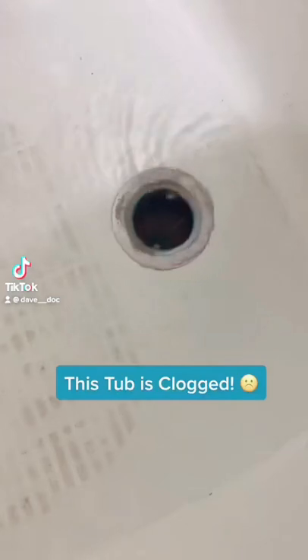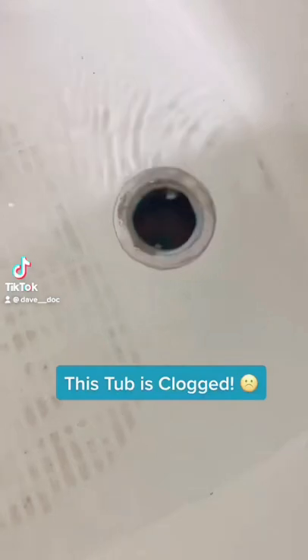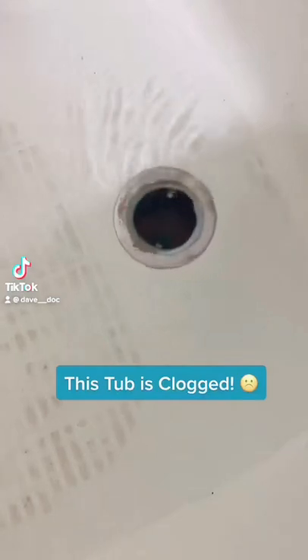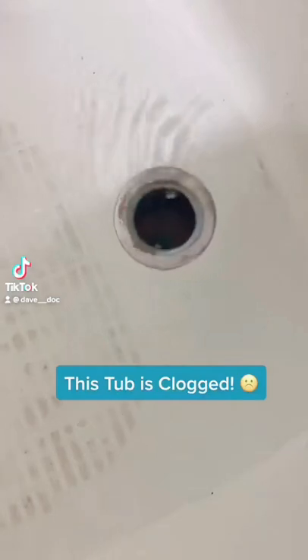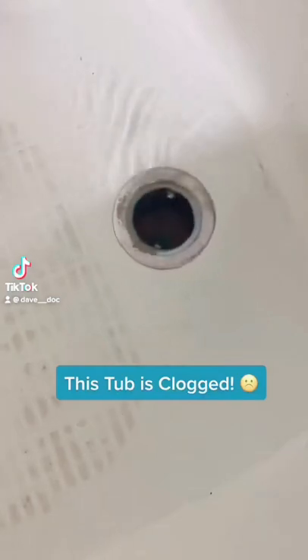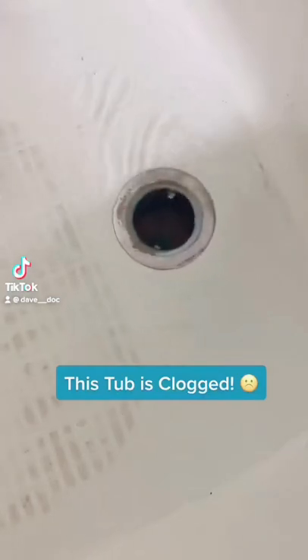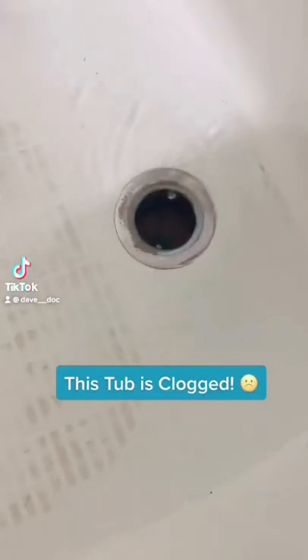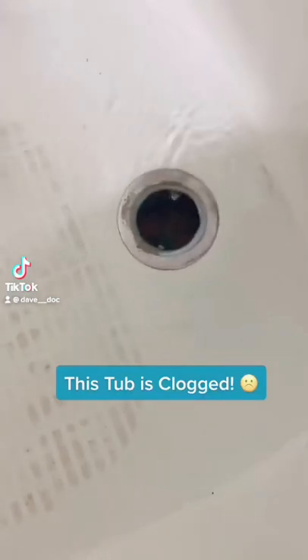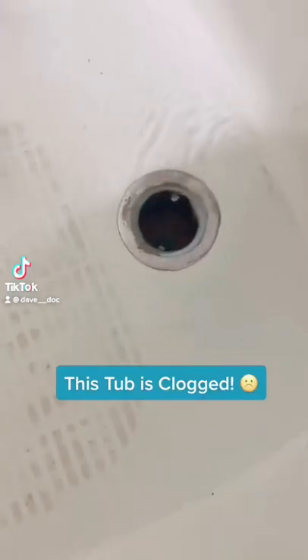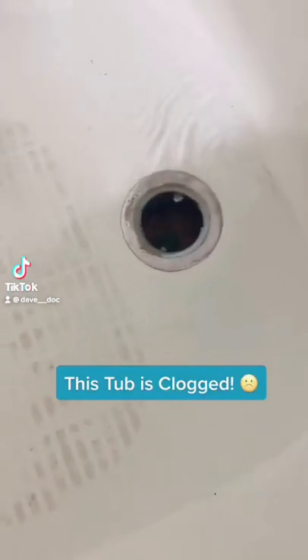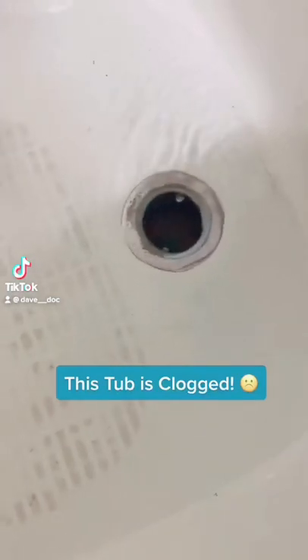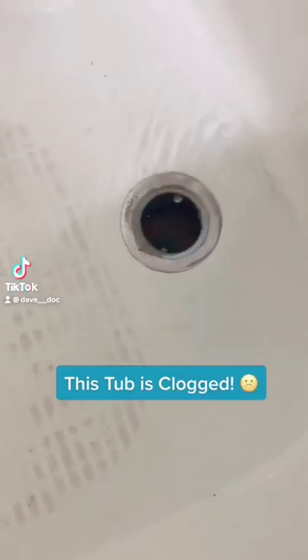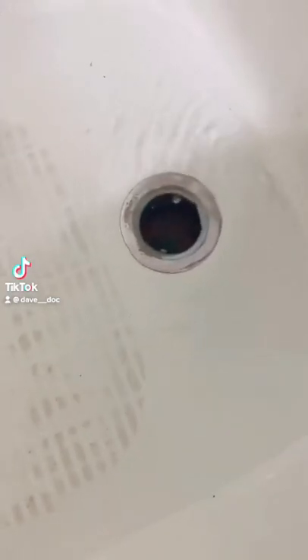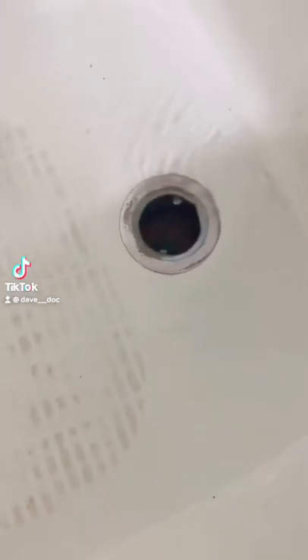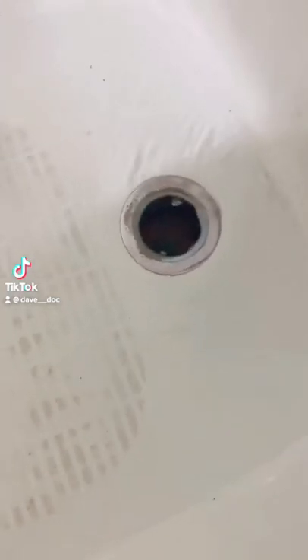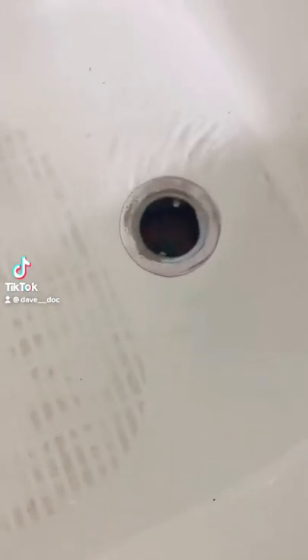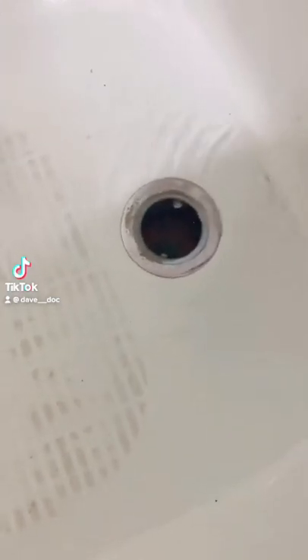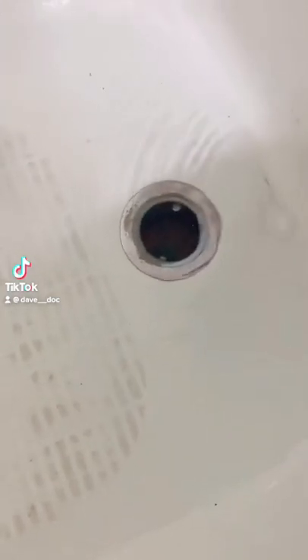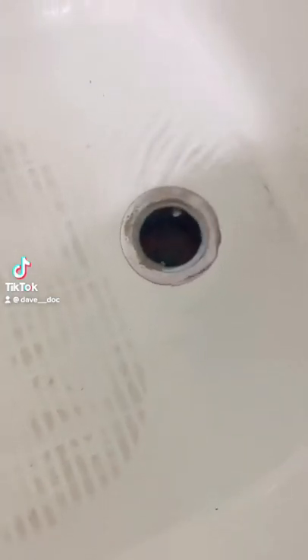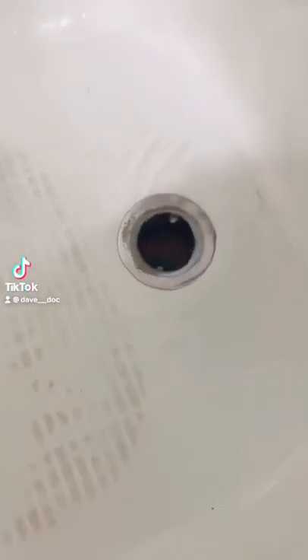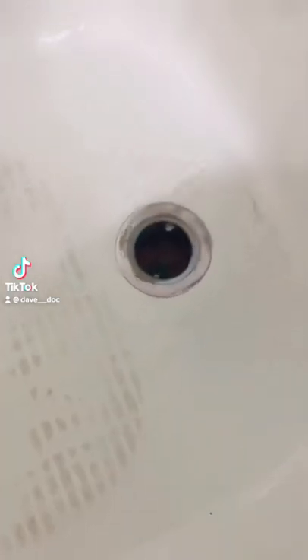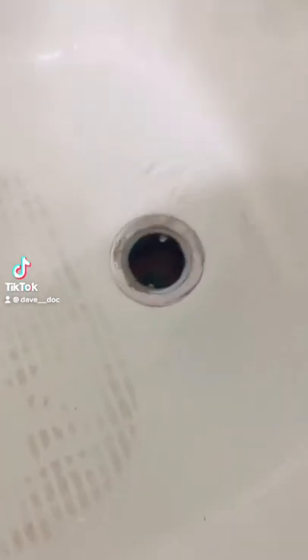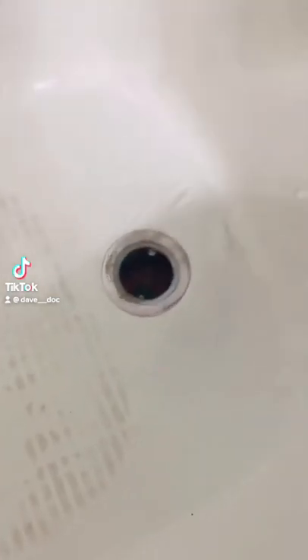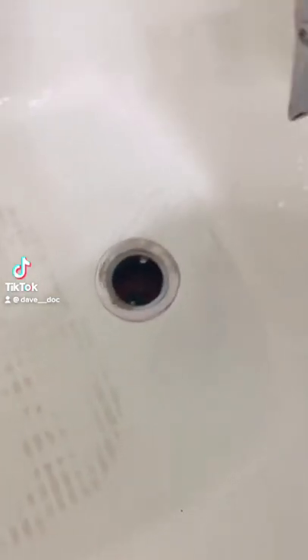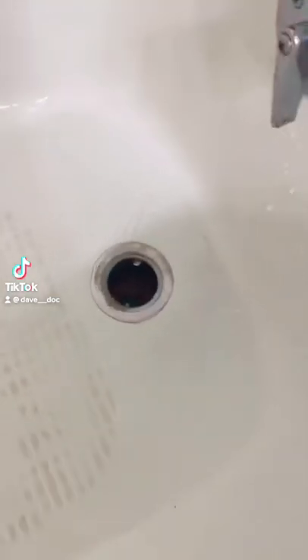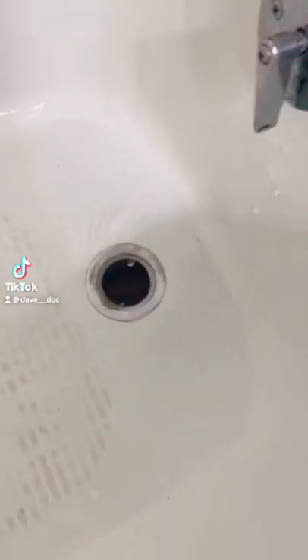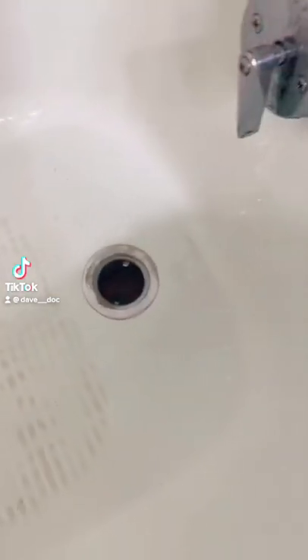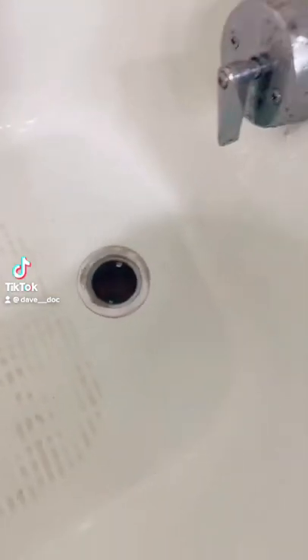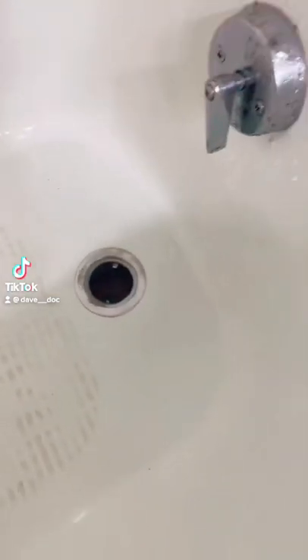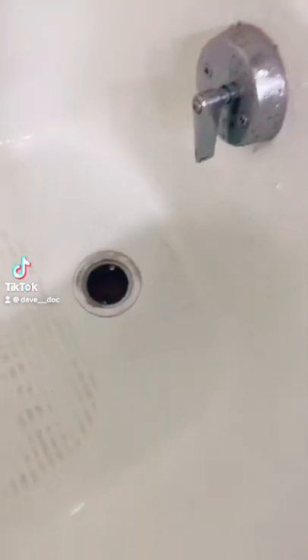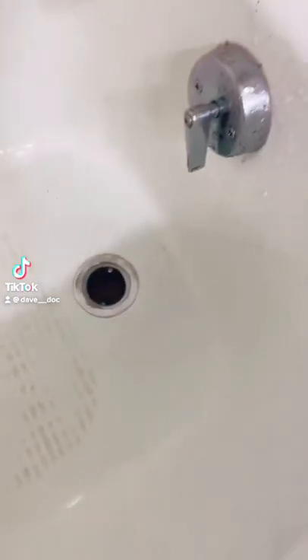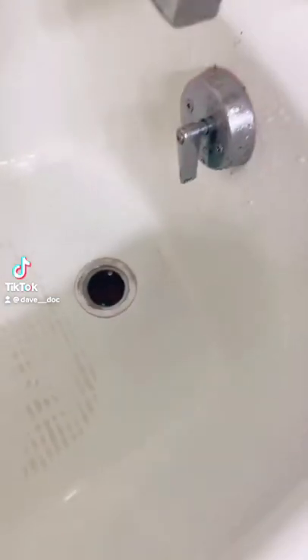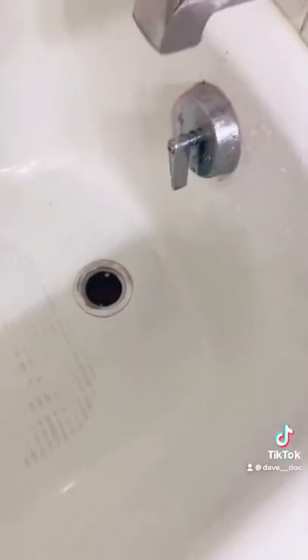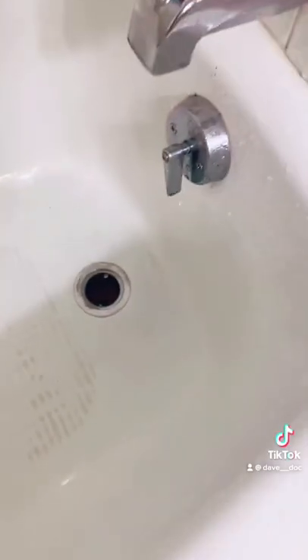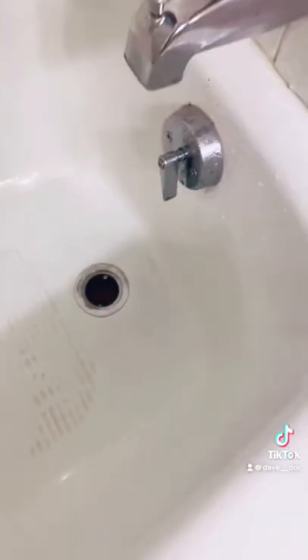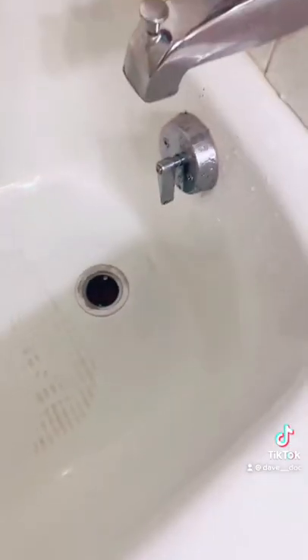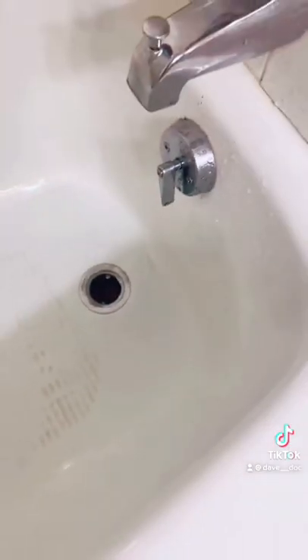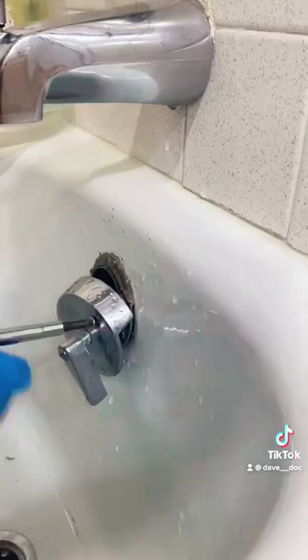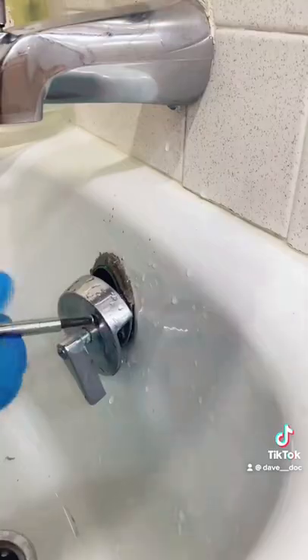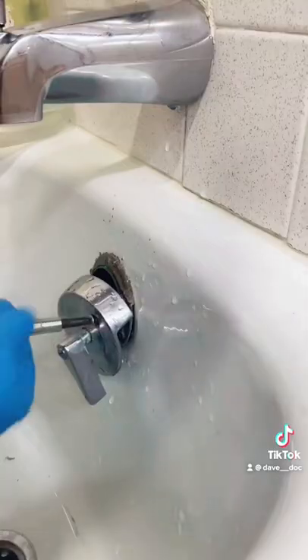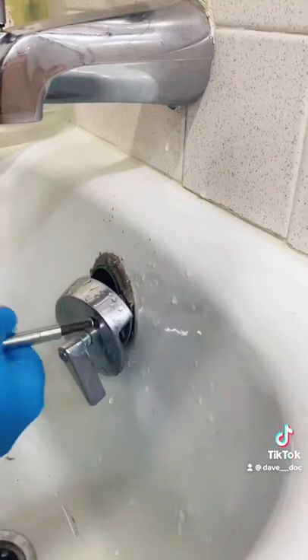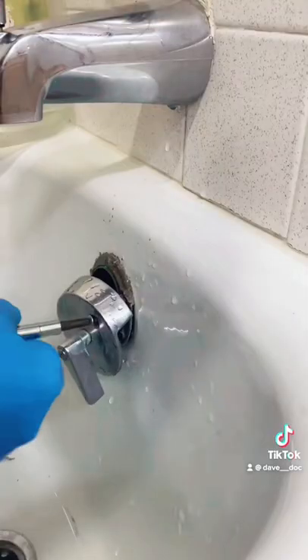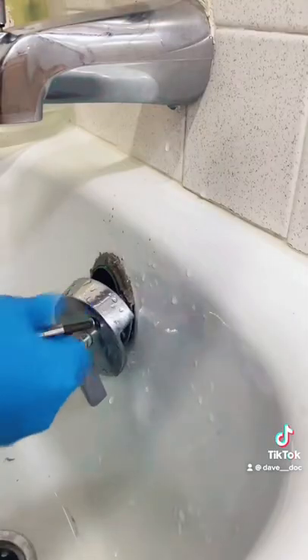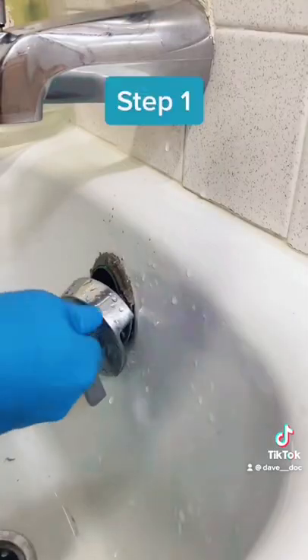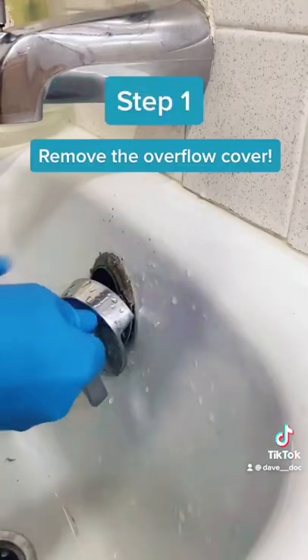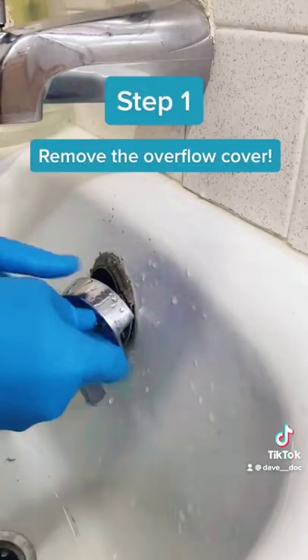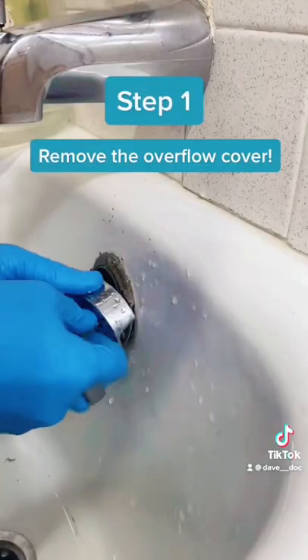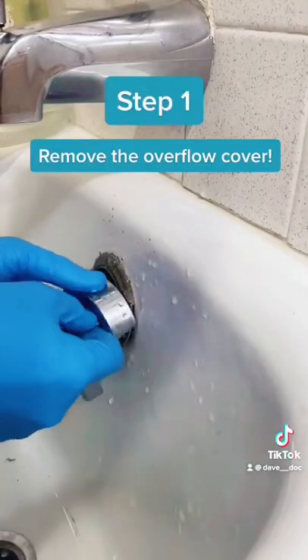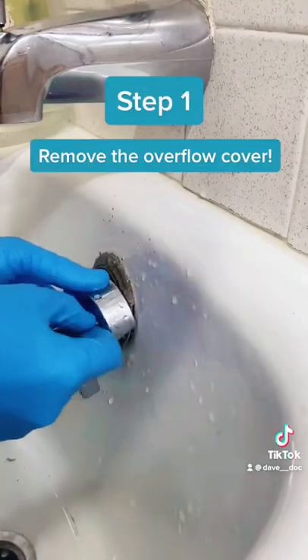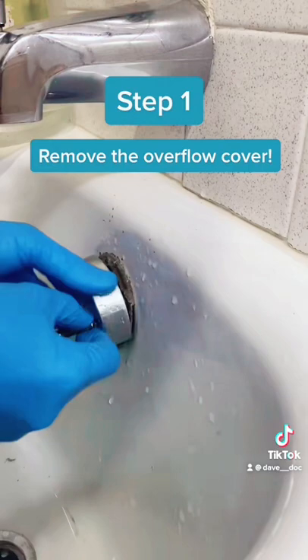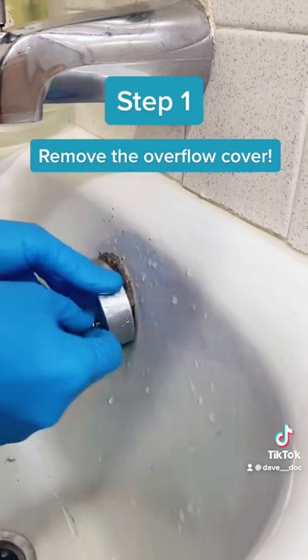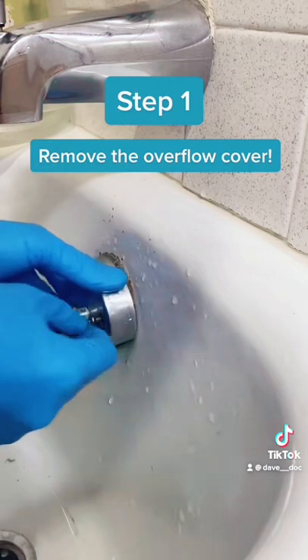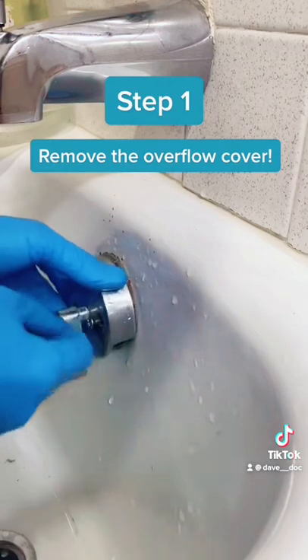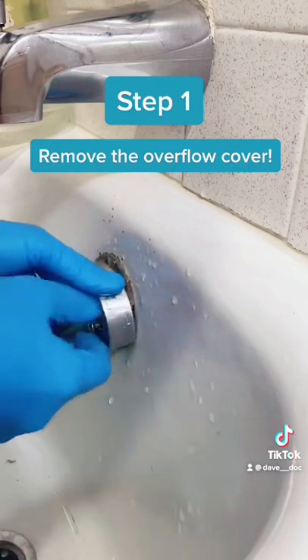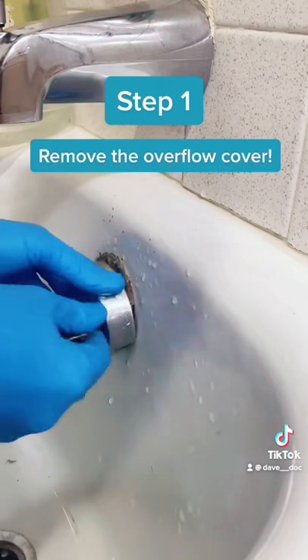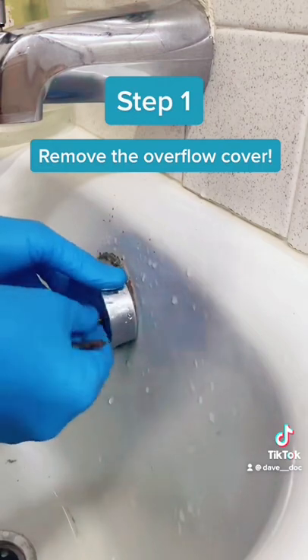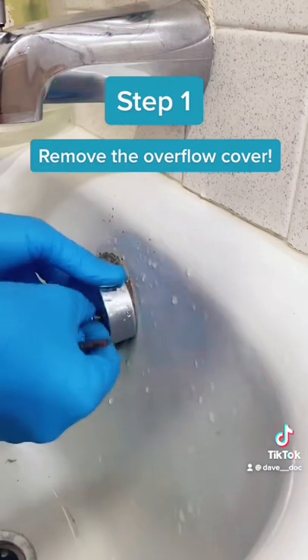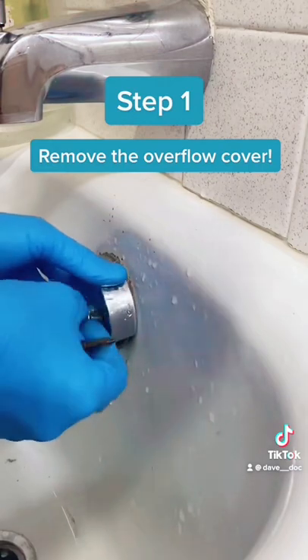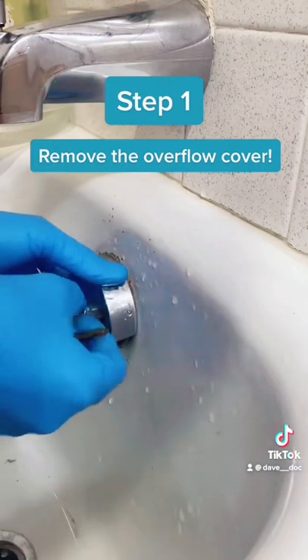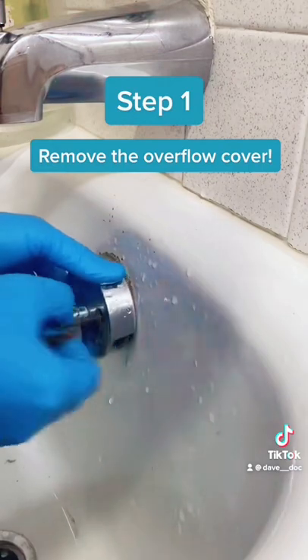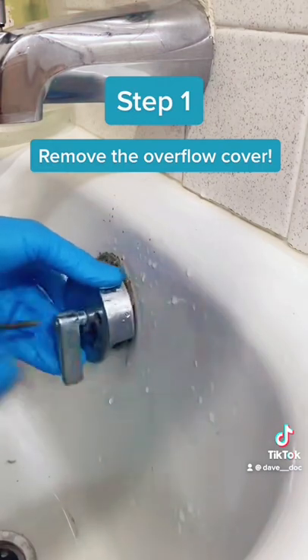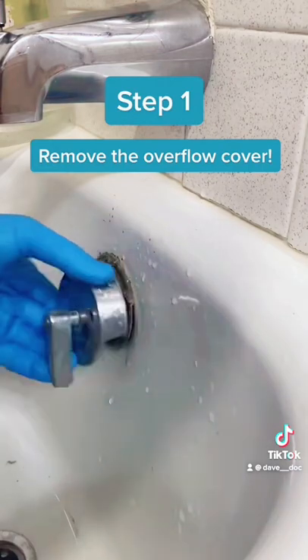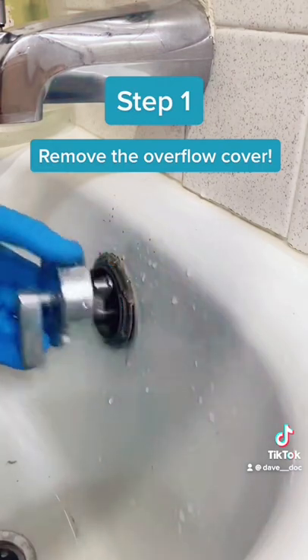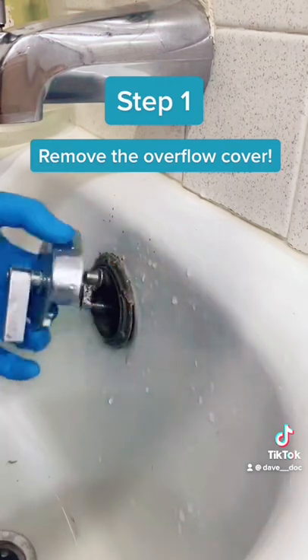If your tub is clogged or running slow, don't dial a plumber yet. As a homeowner, all you need is a screwdriver, a rag, and a plunger.